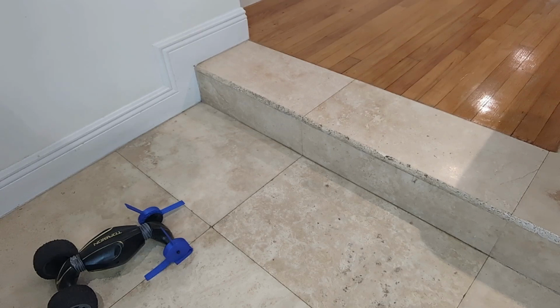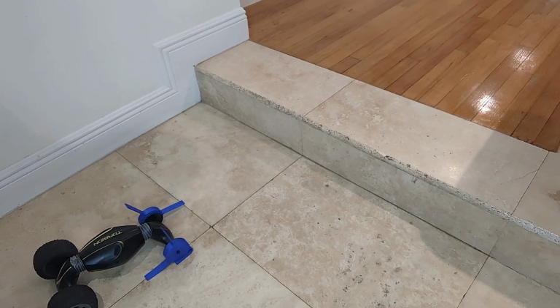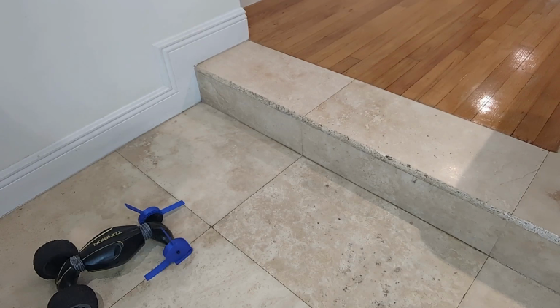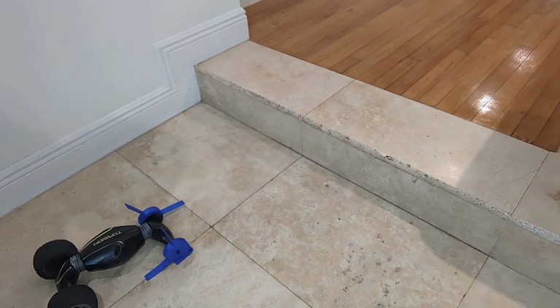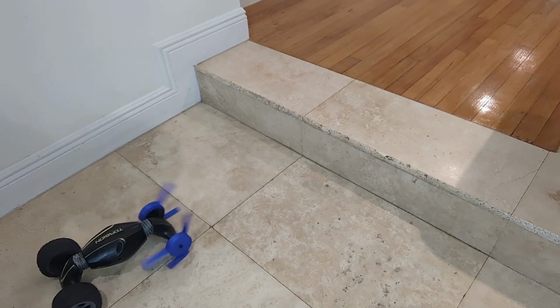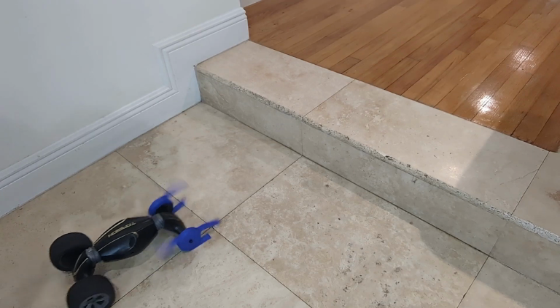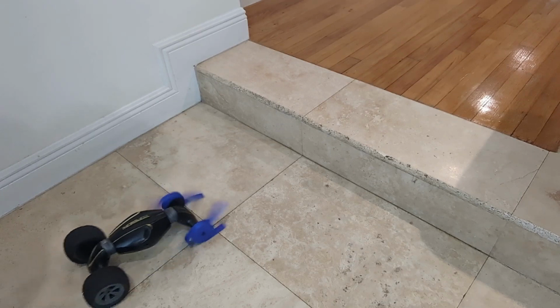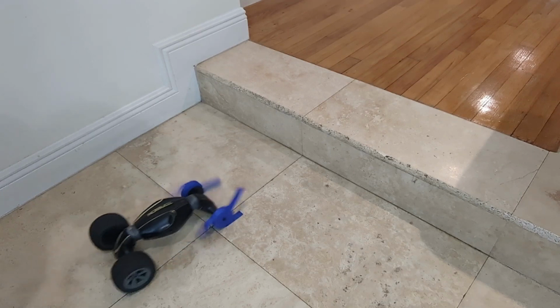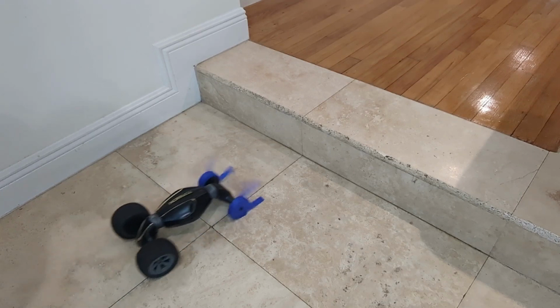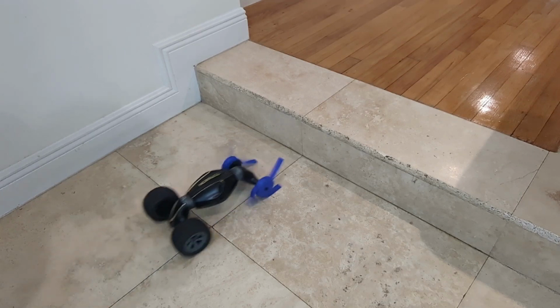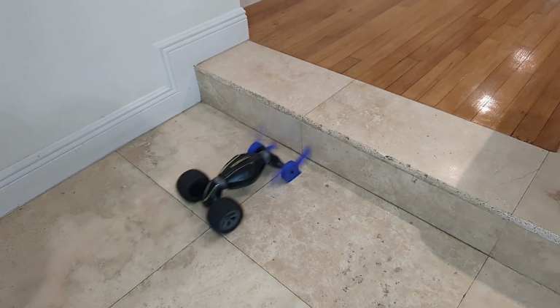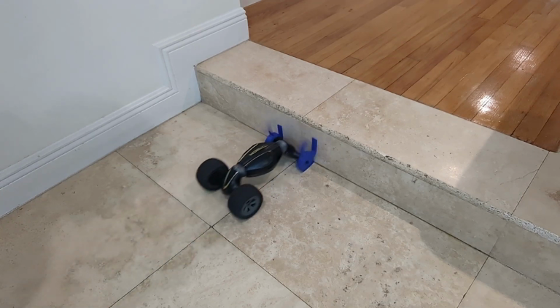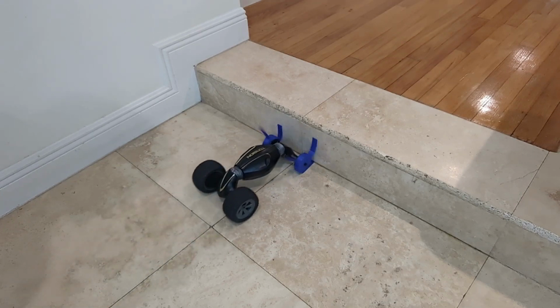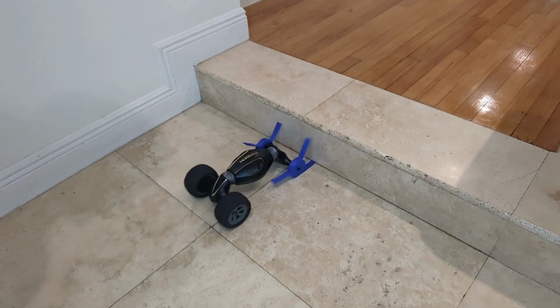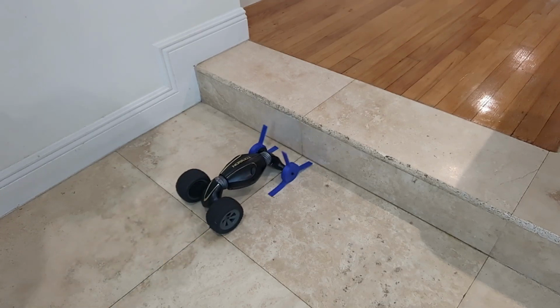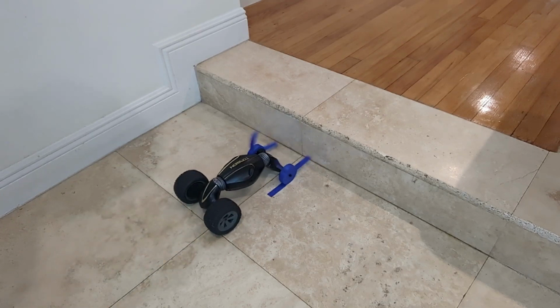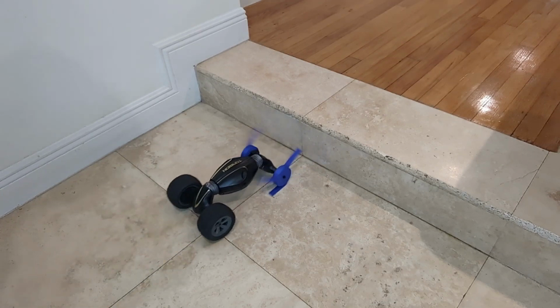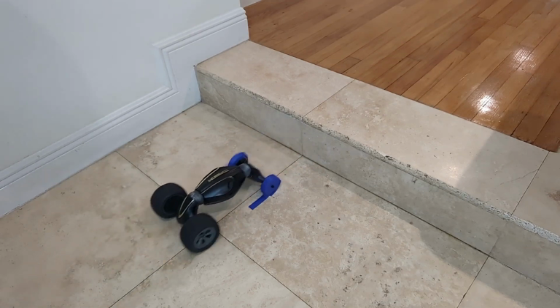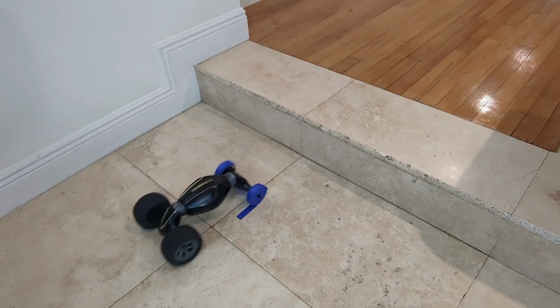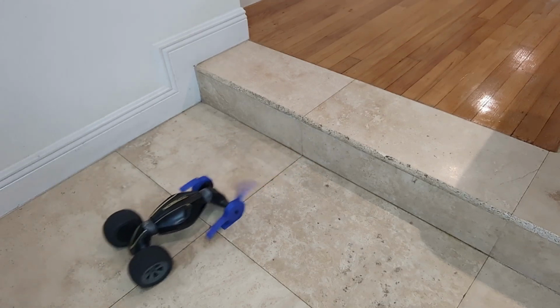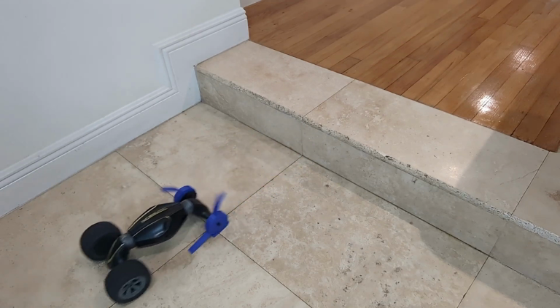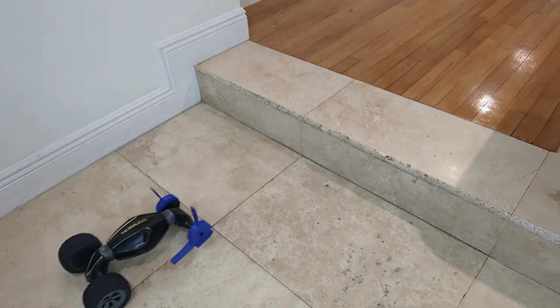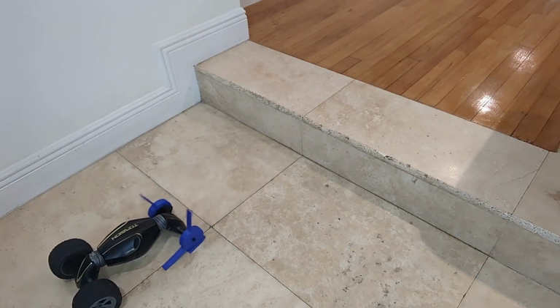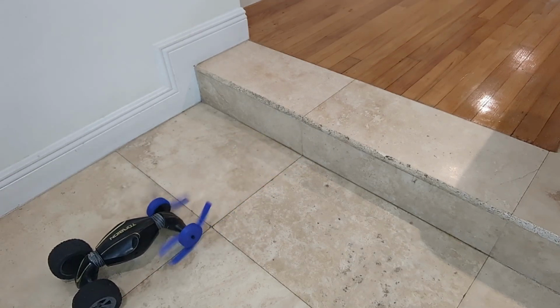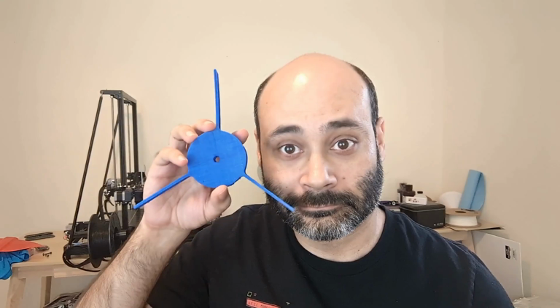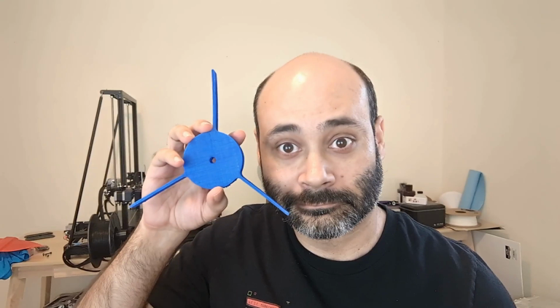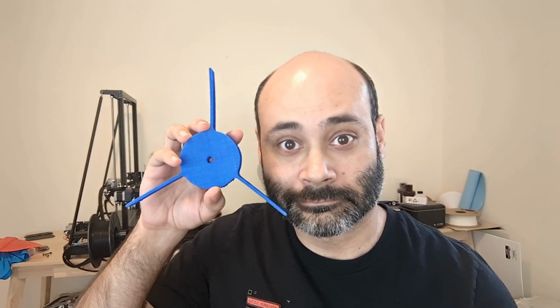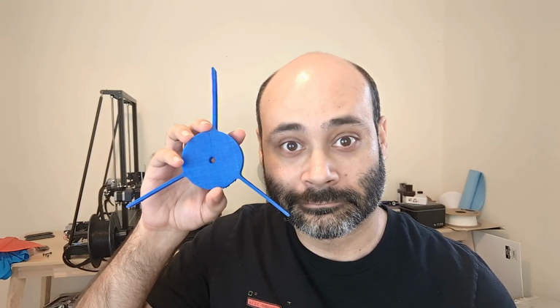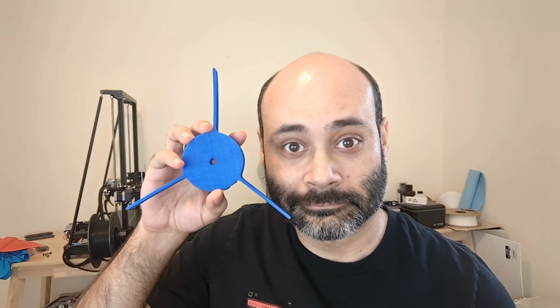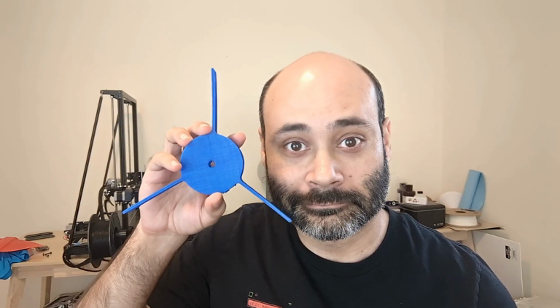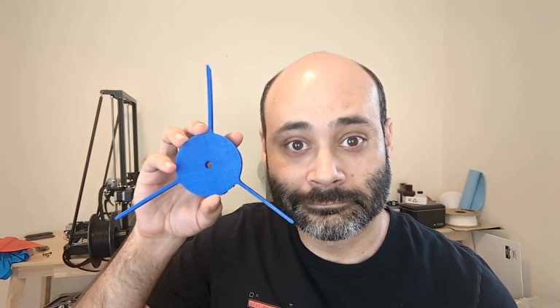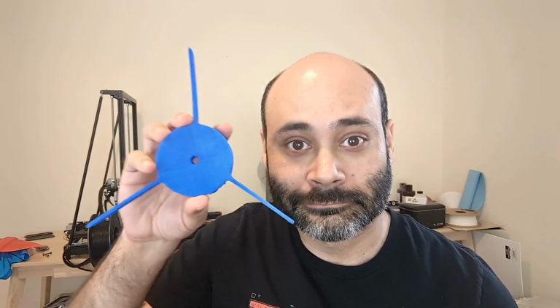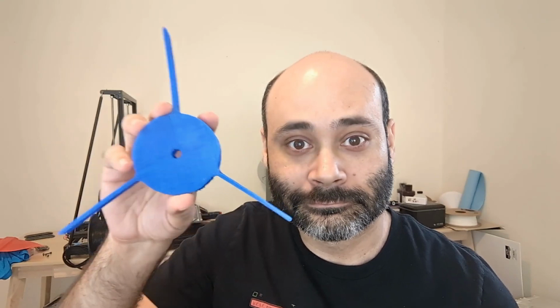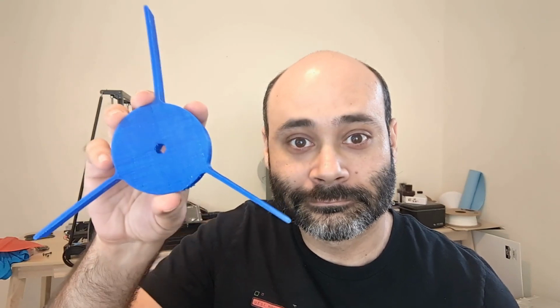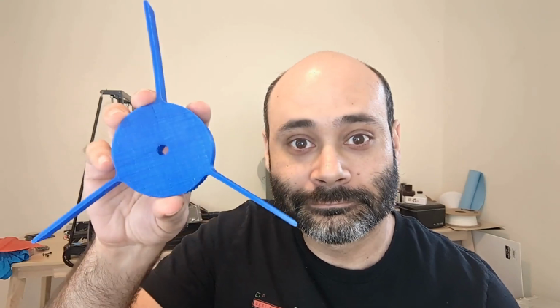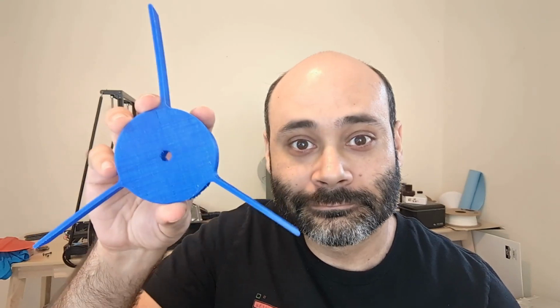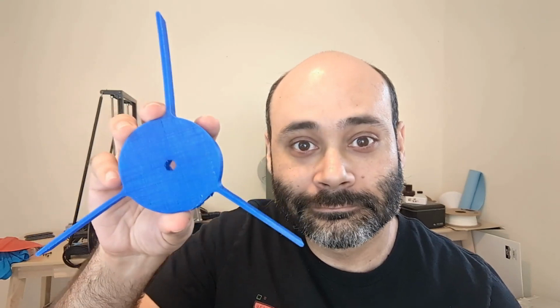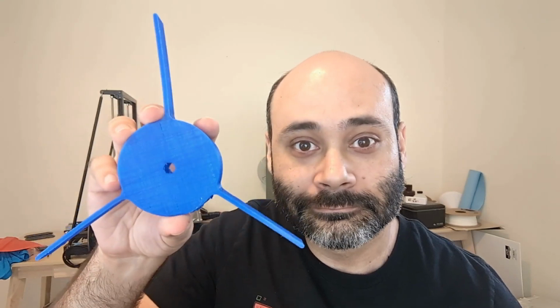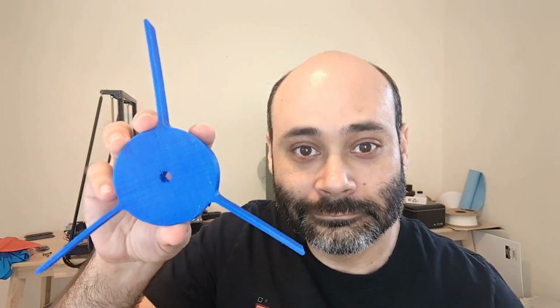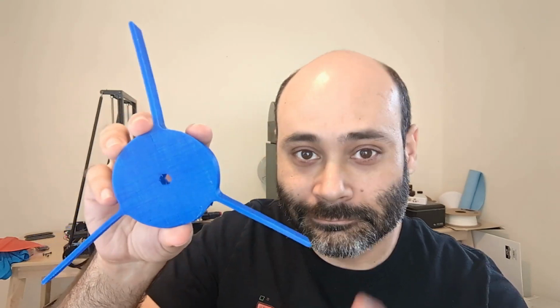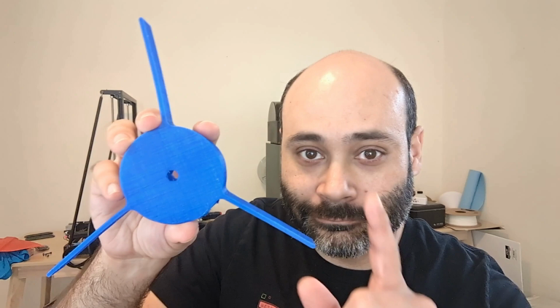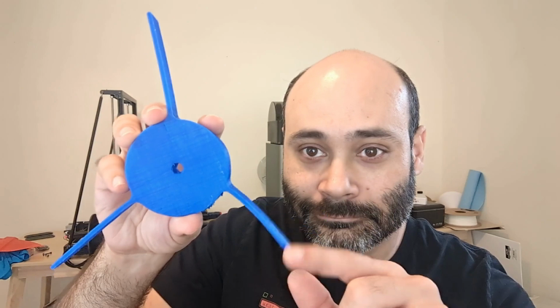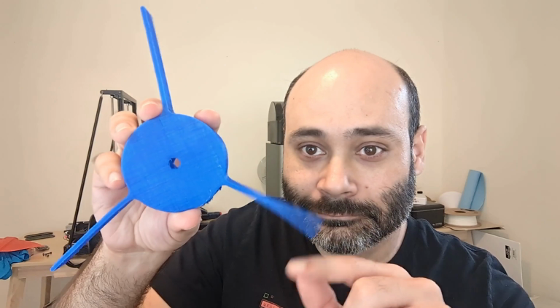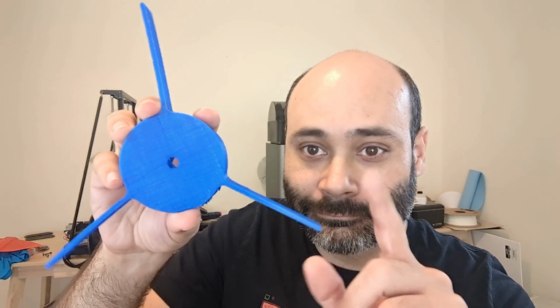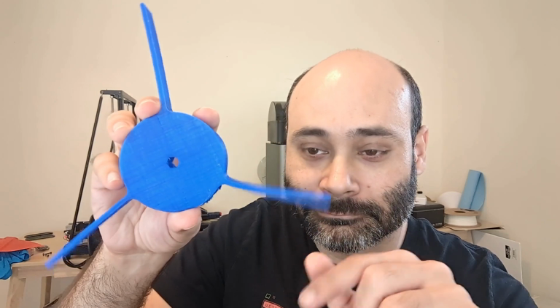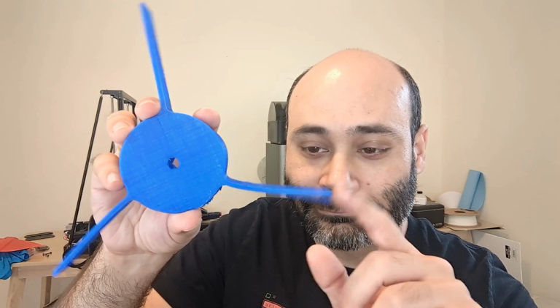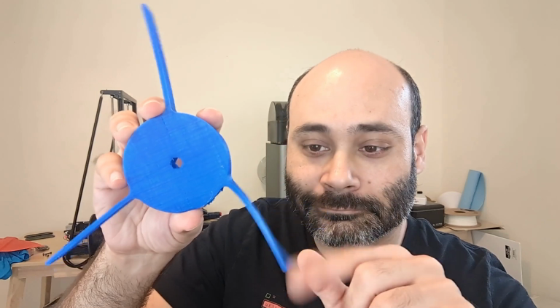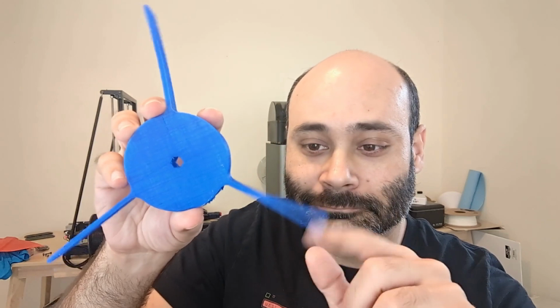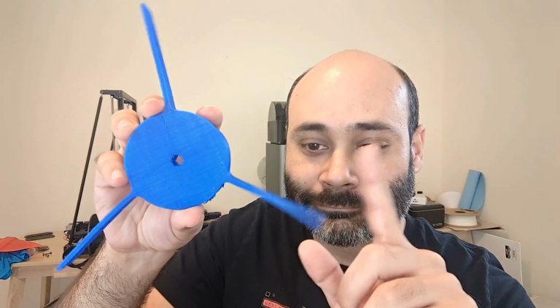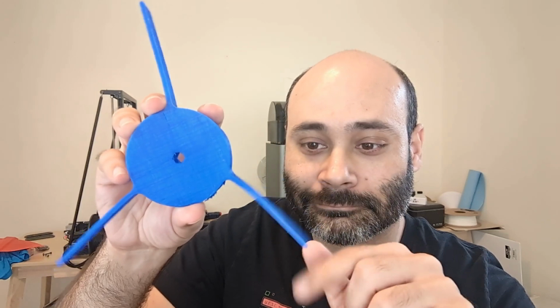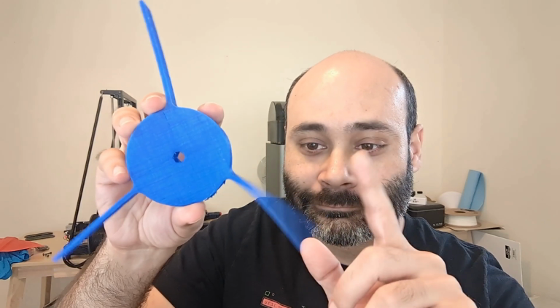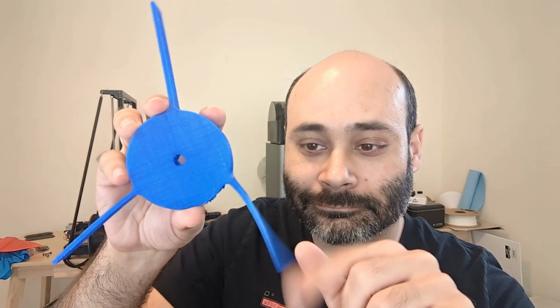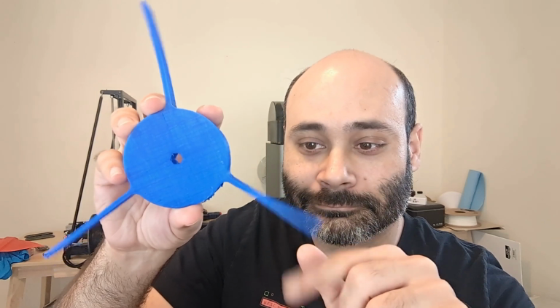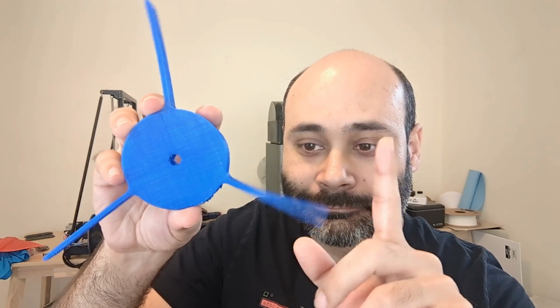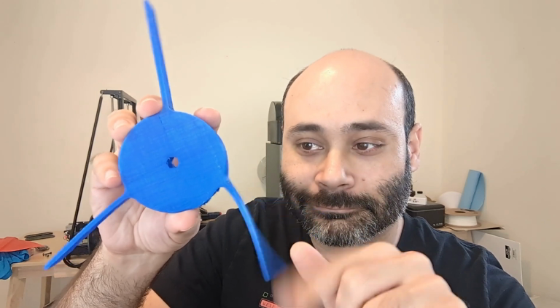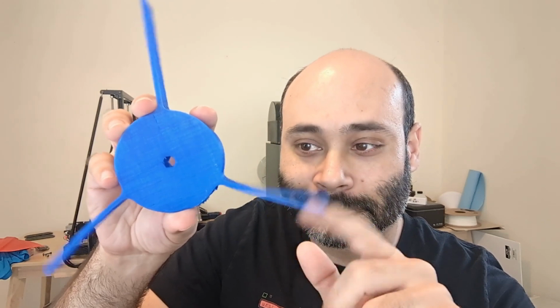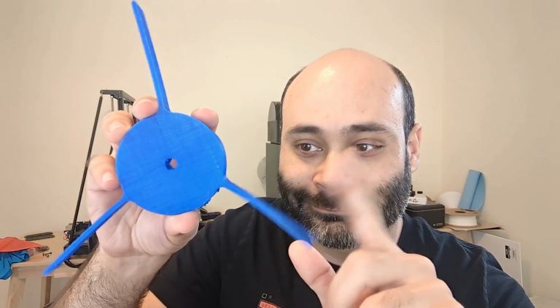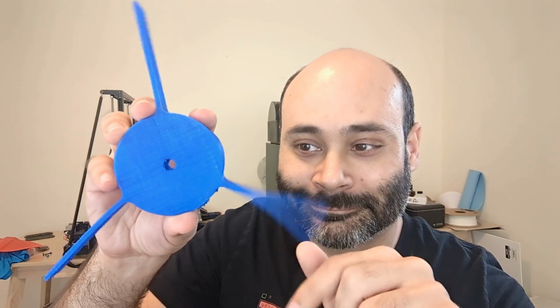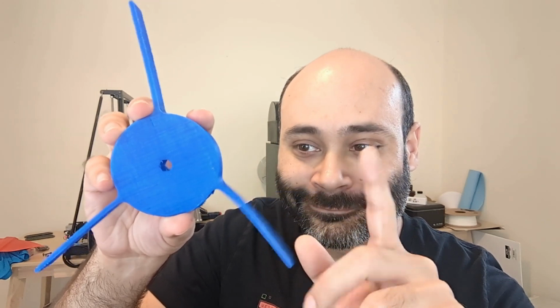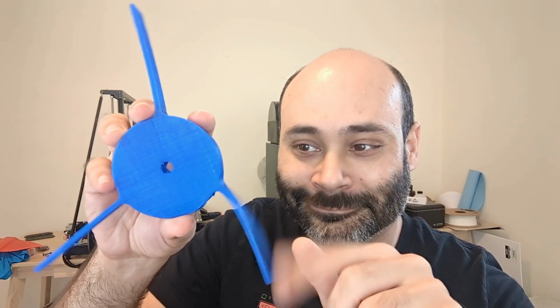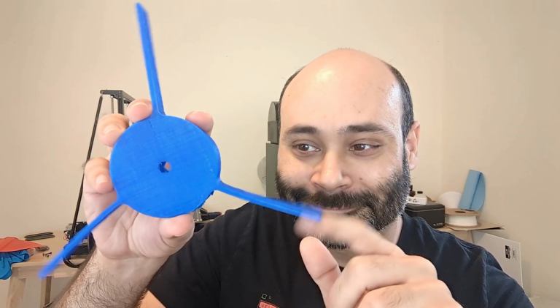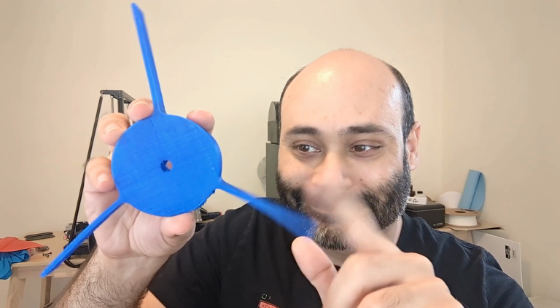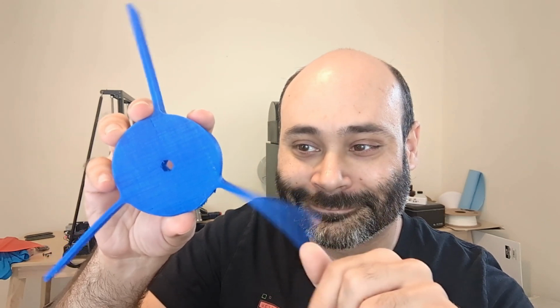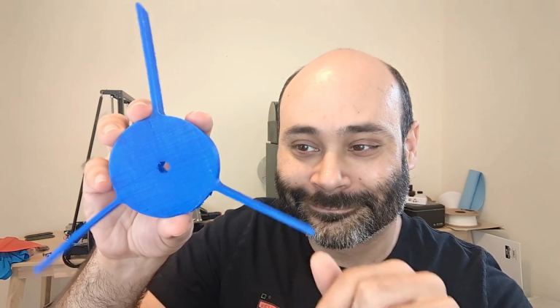This is Clyde, a WEGS robot. WEGS are a combination of wheels and legs. They spin like wheels, but have legs sticking out from the hub.